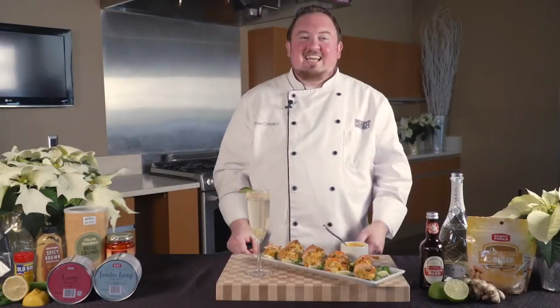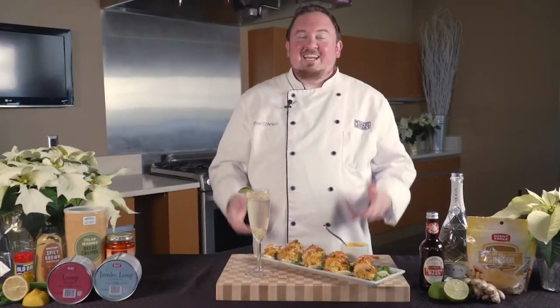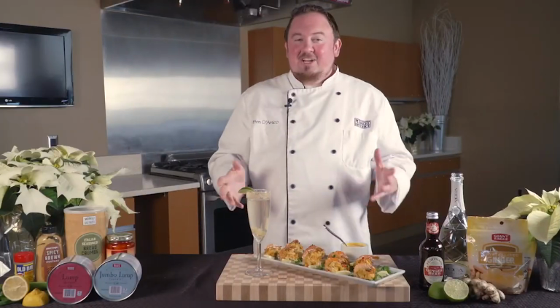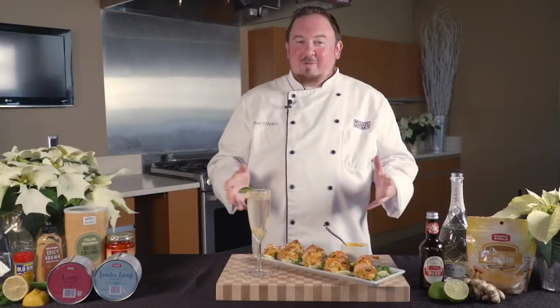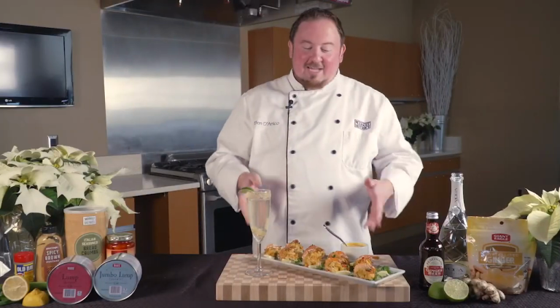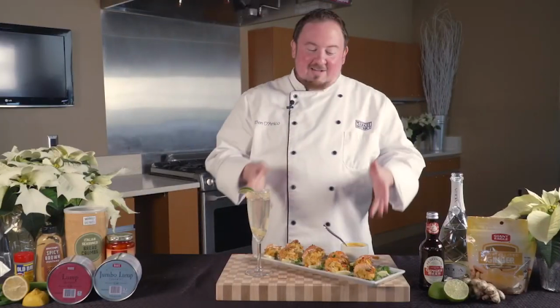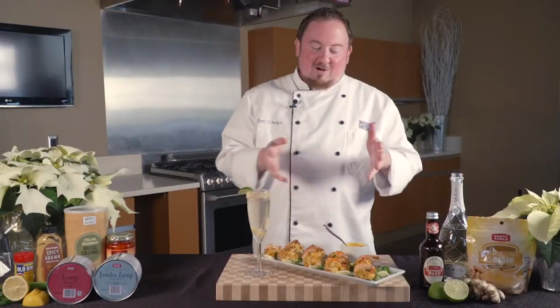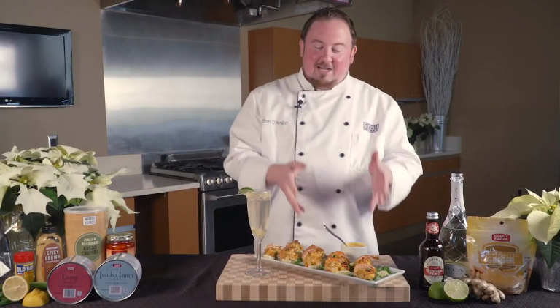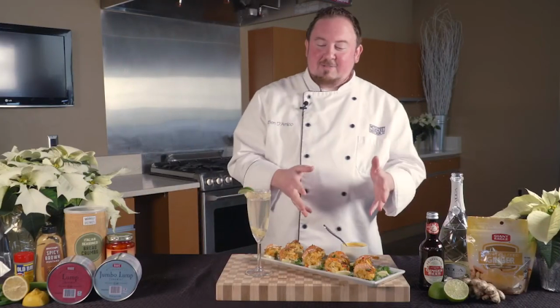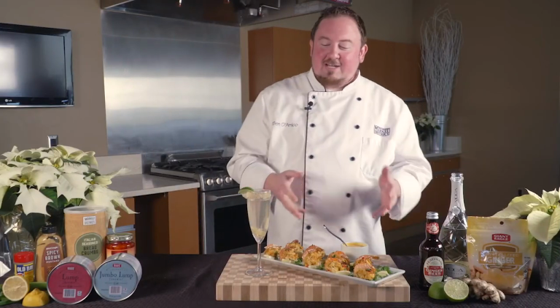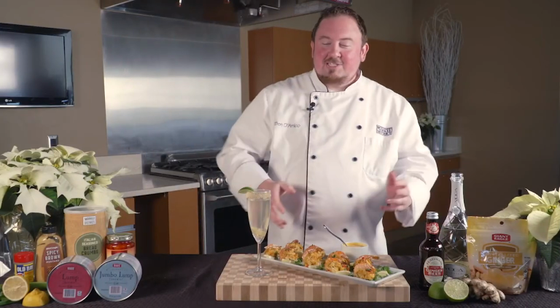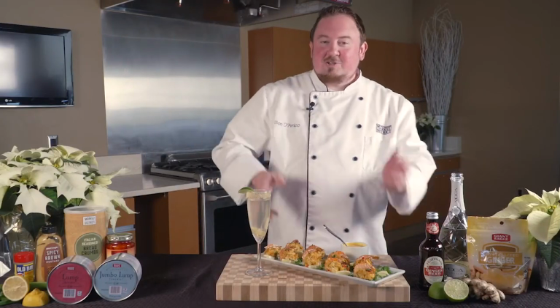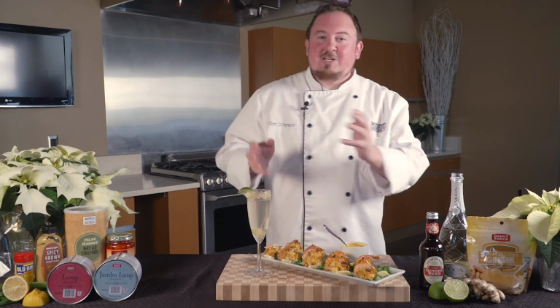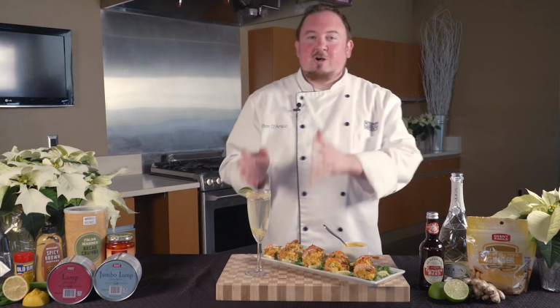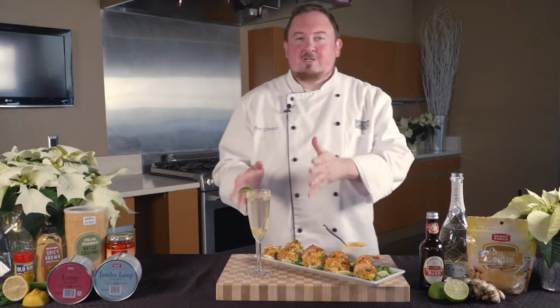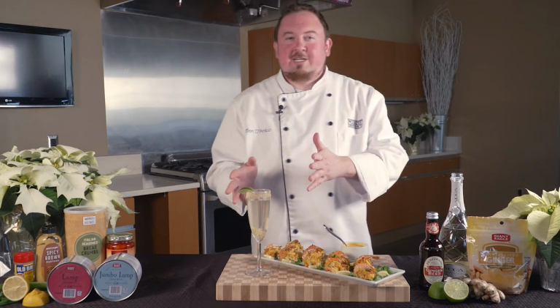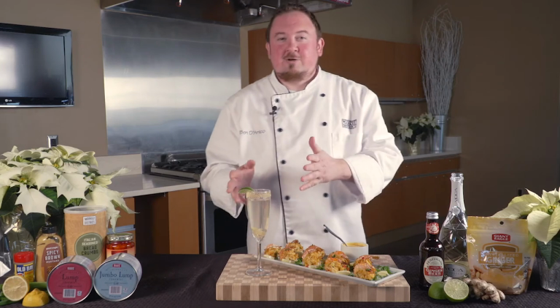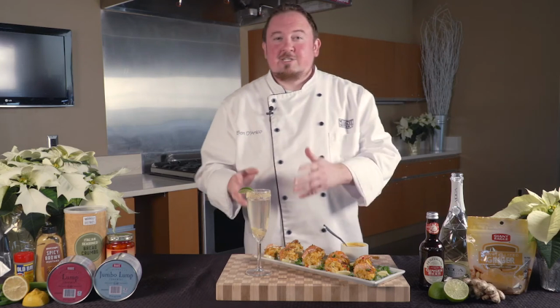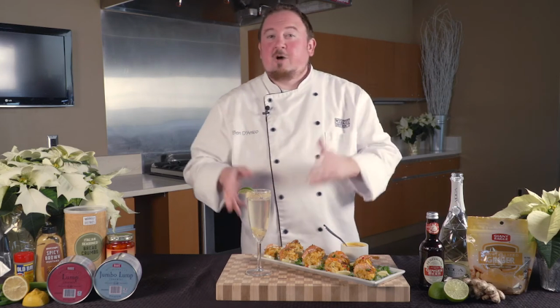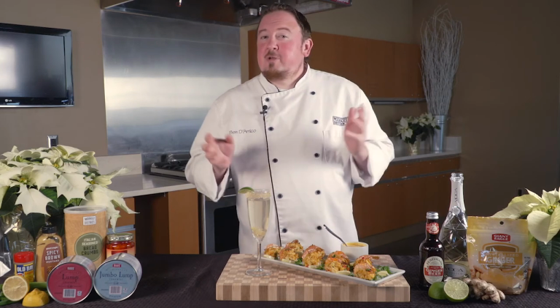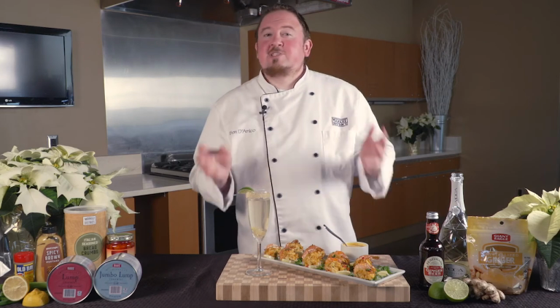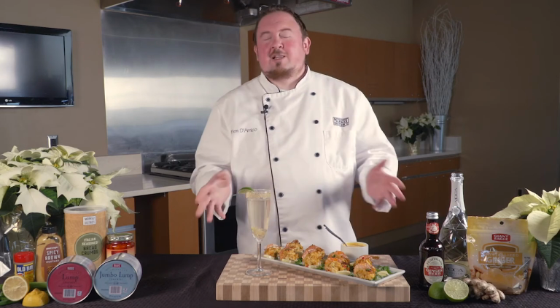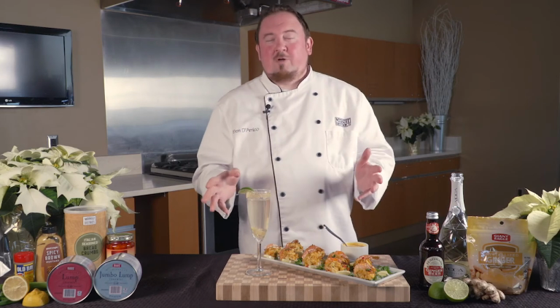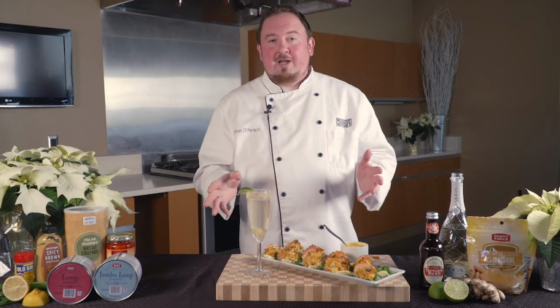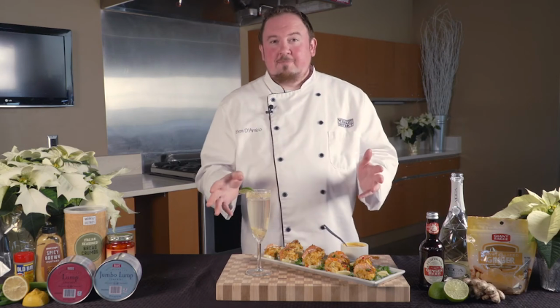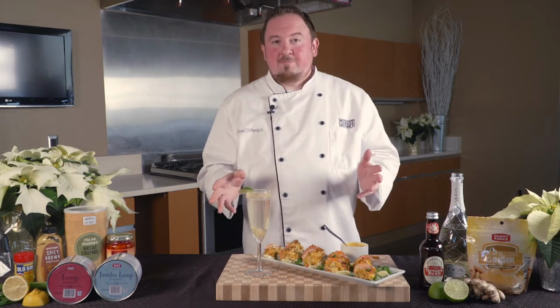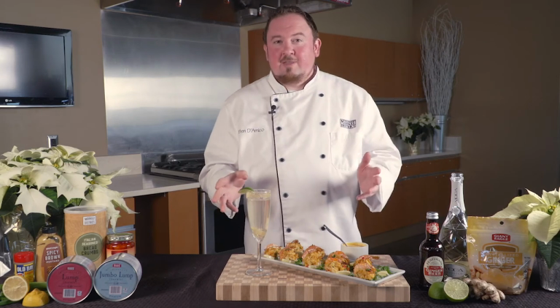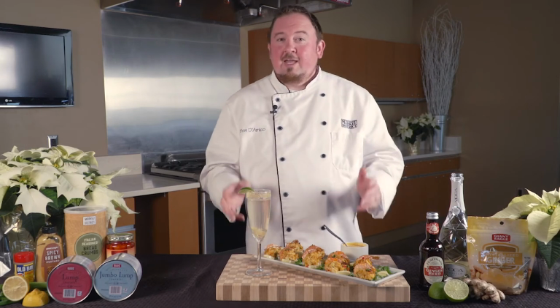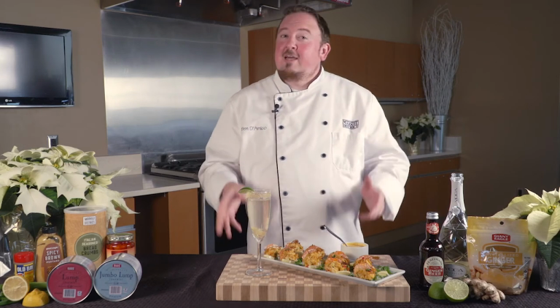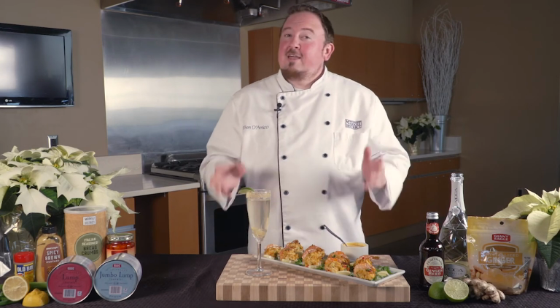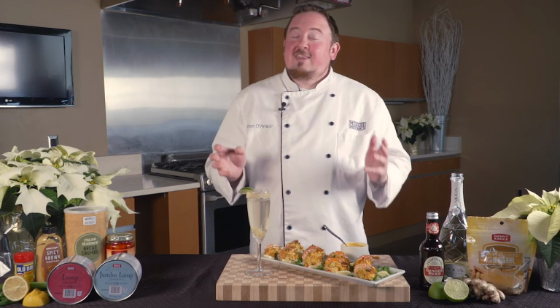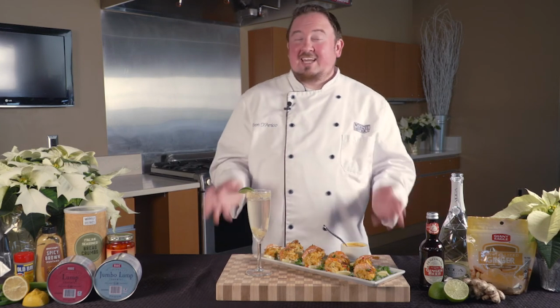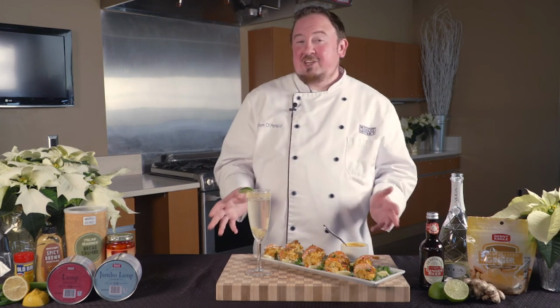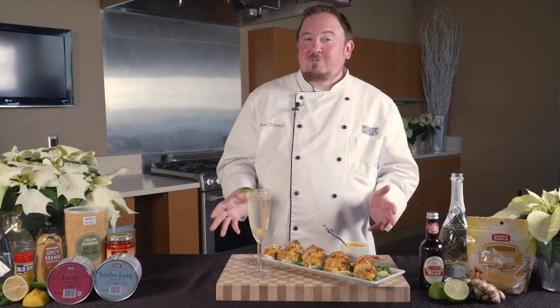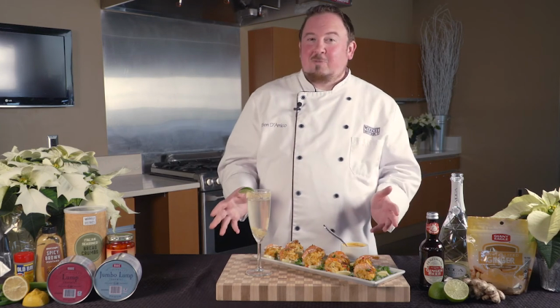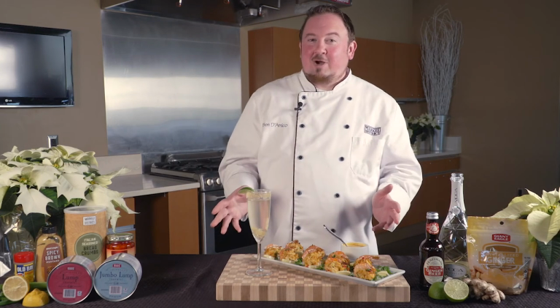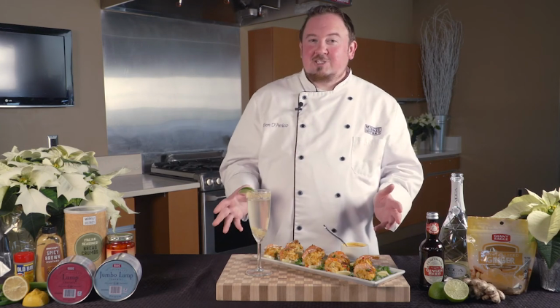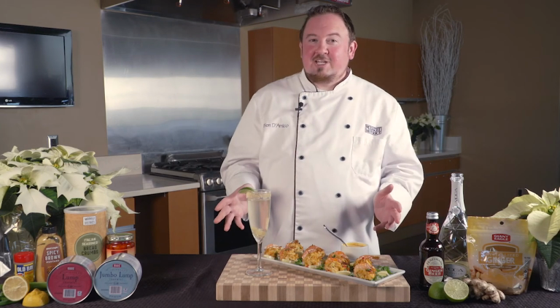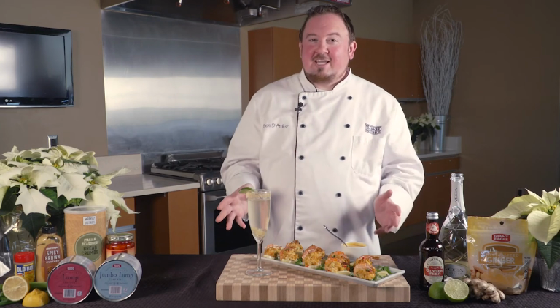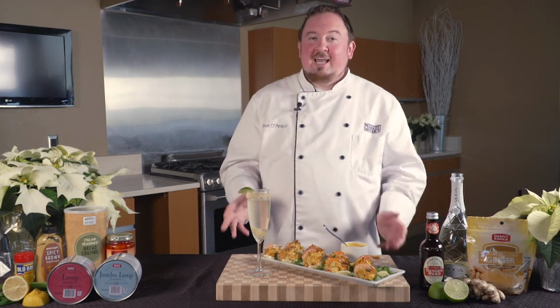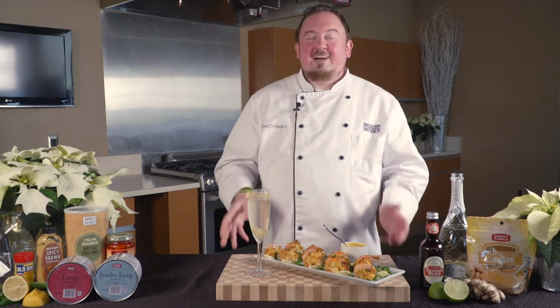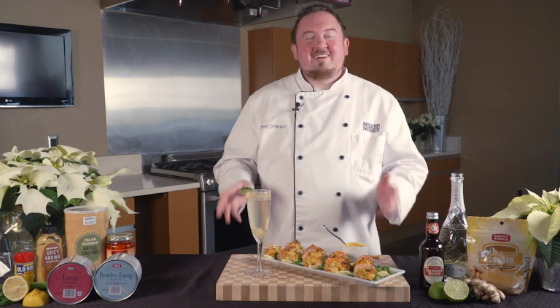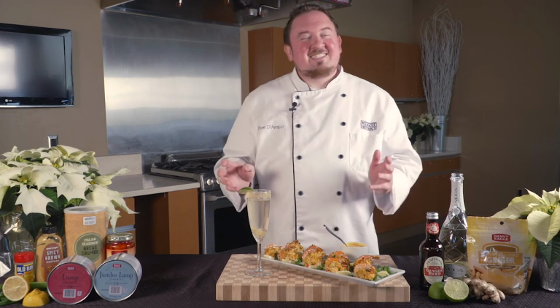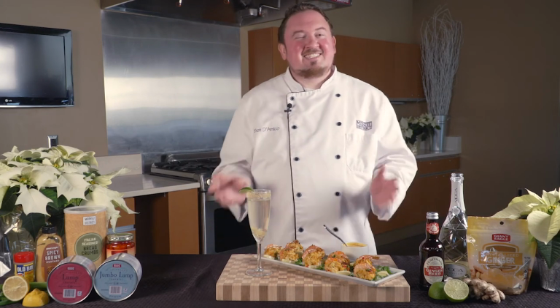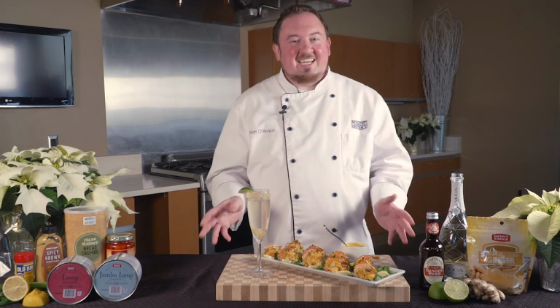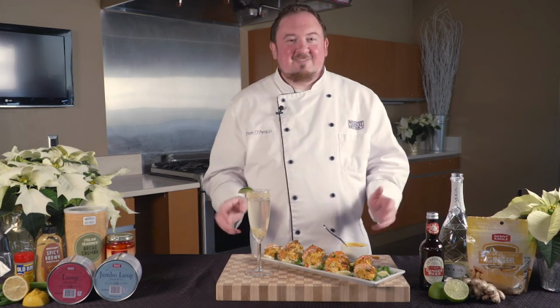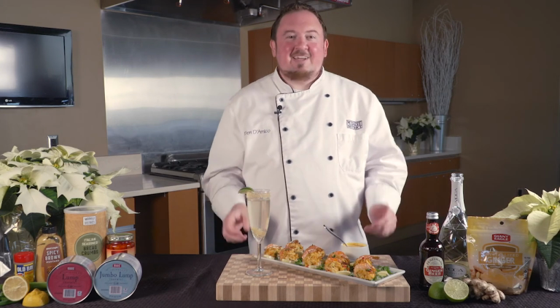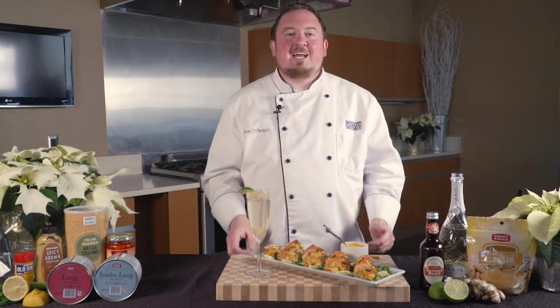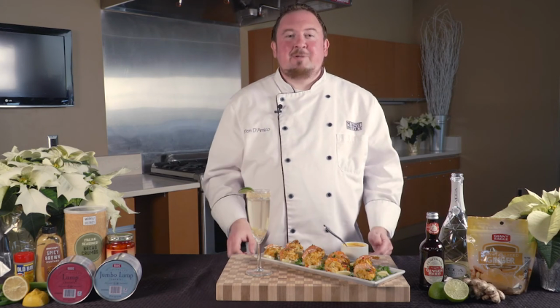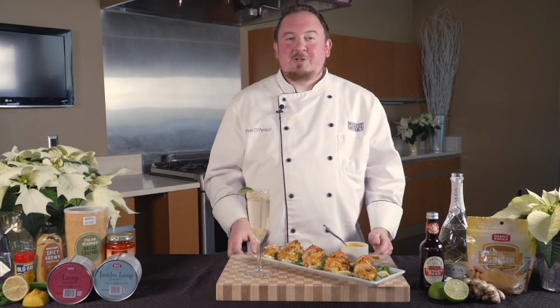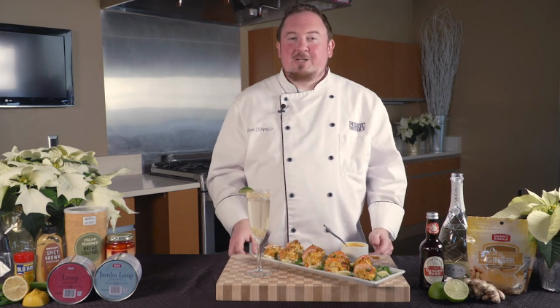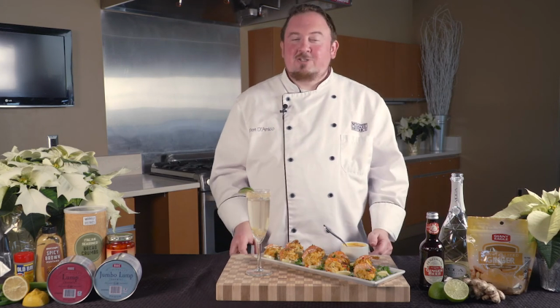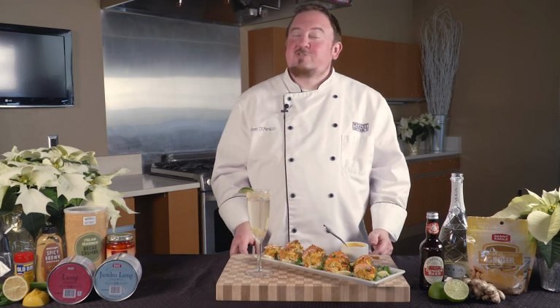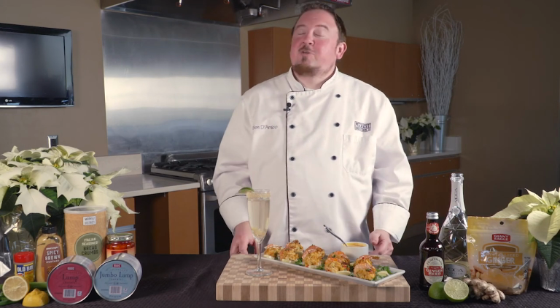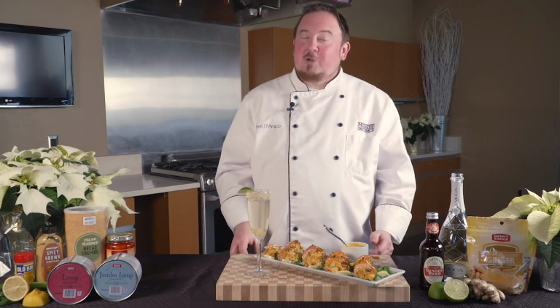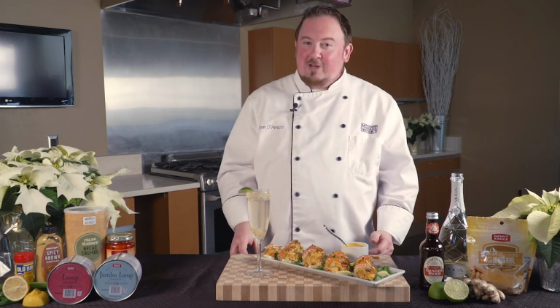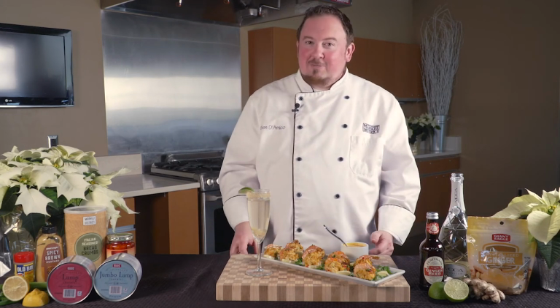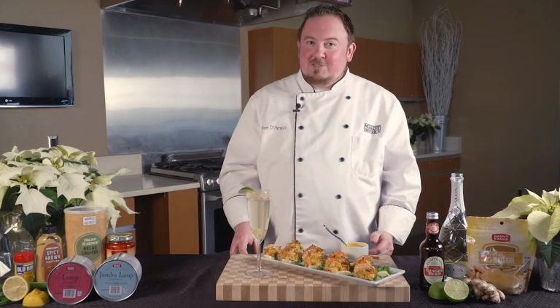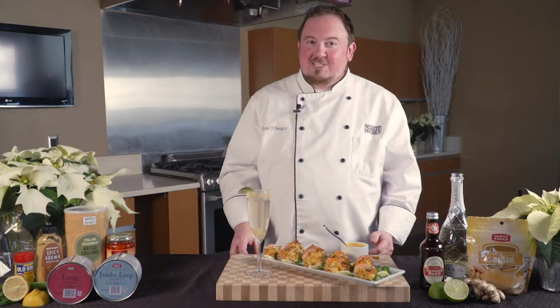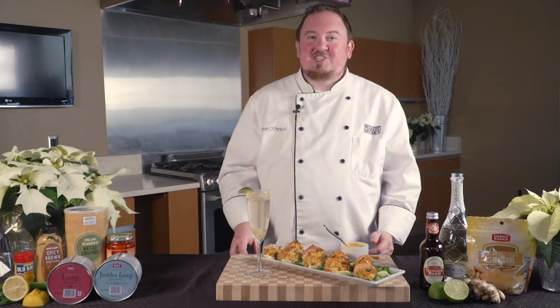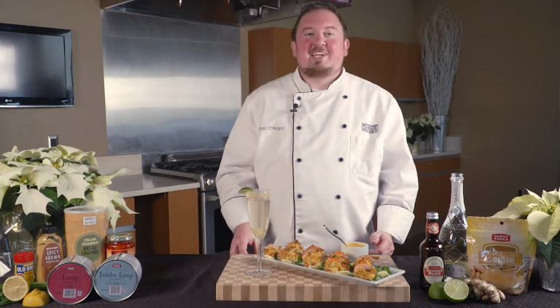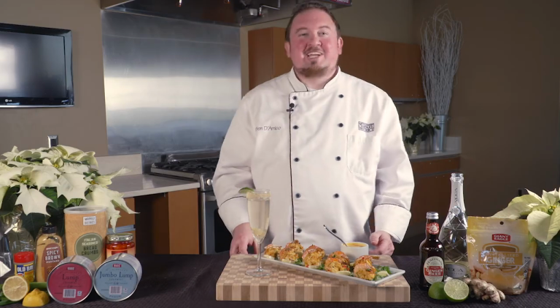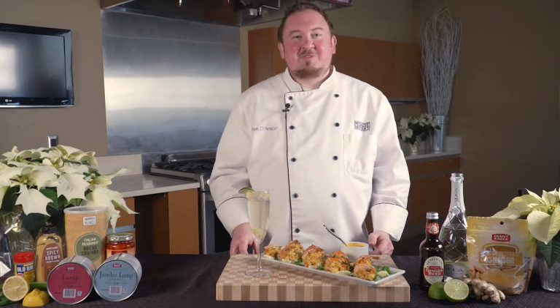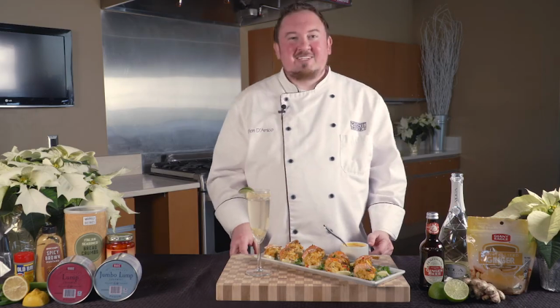And here we have our appetizer and cocktail to help you celebrate. Thank you for watching. Have a safe and happy New Year's from your neighbors at Giant Eagle.